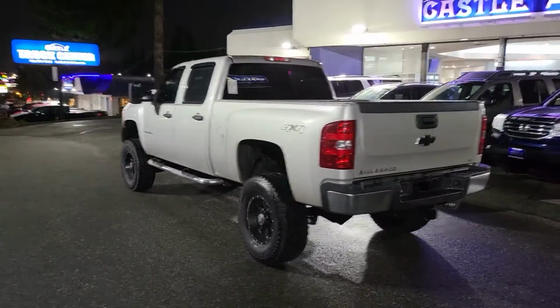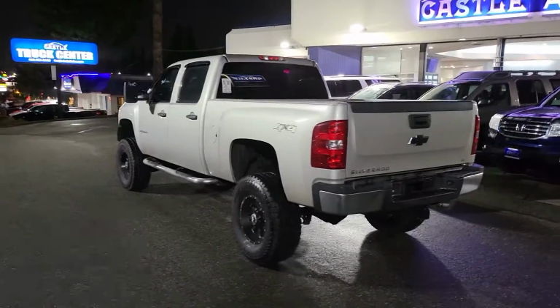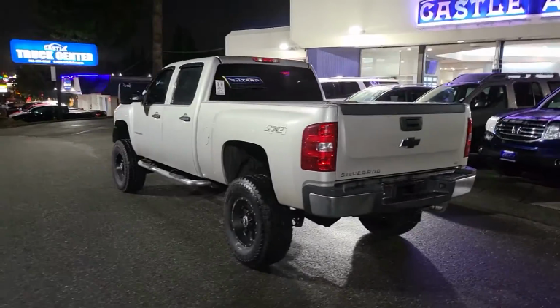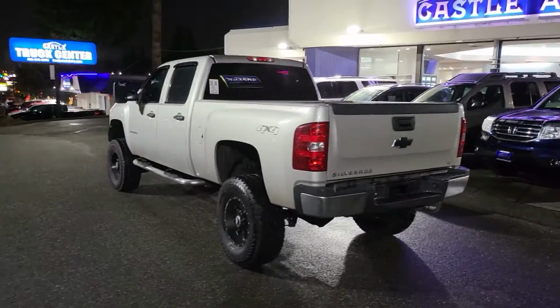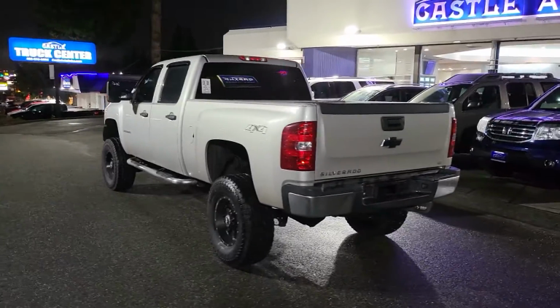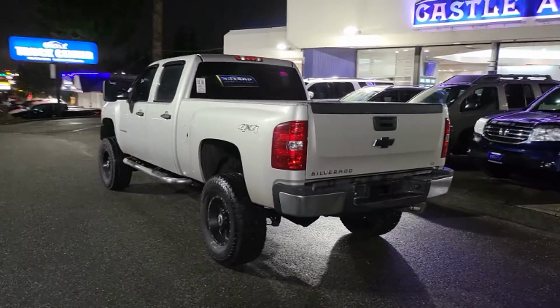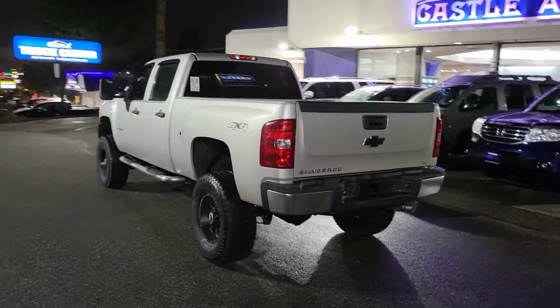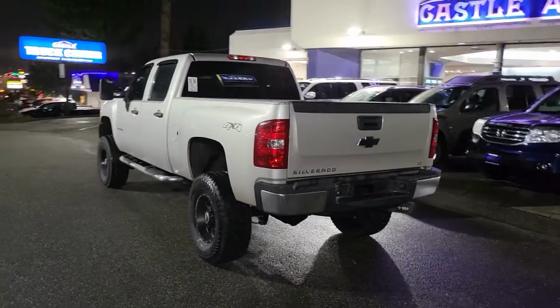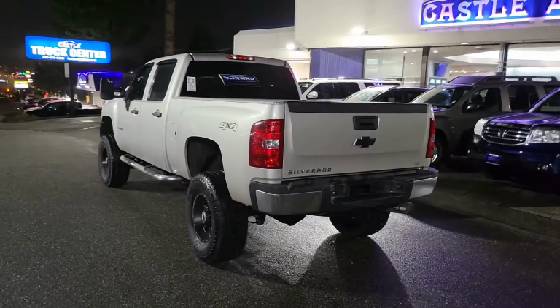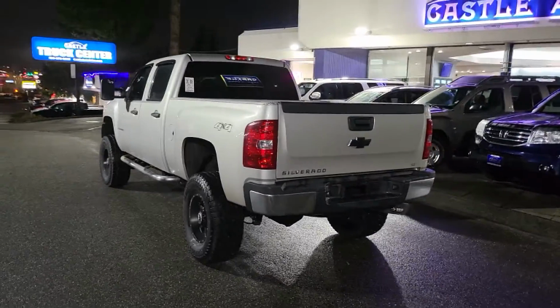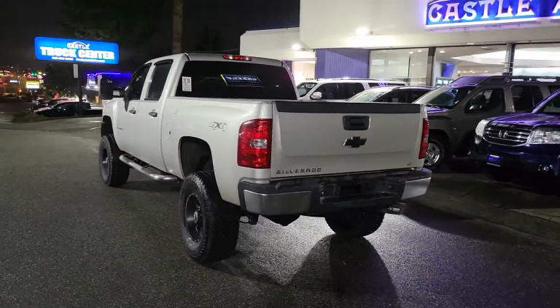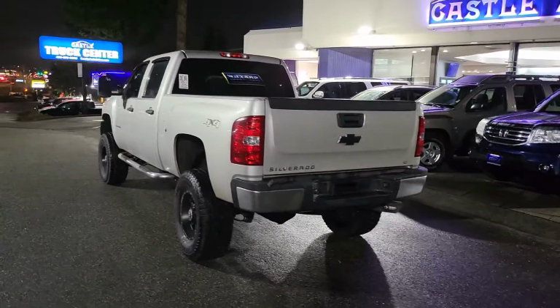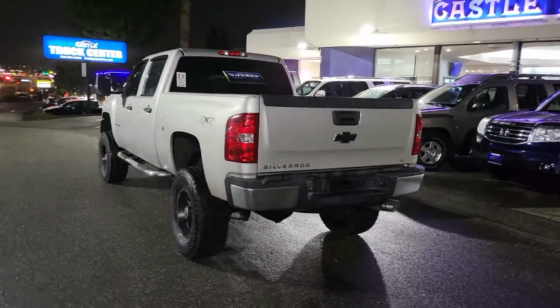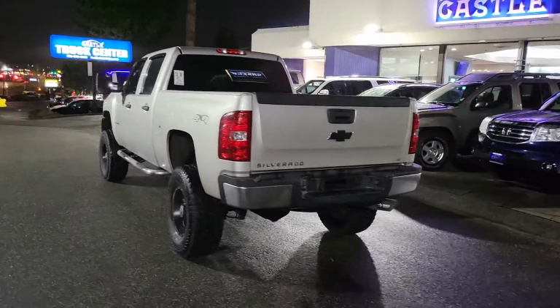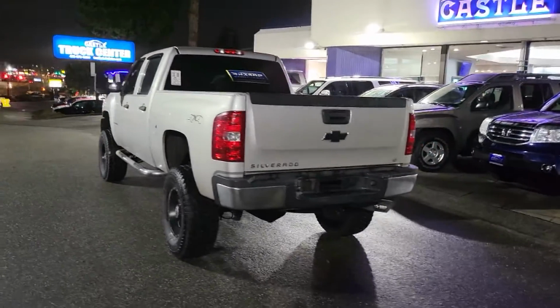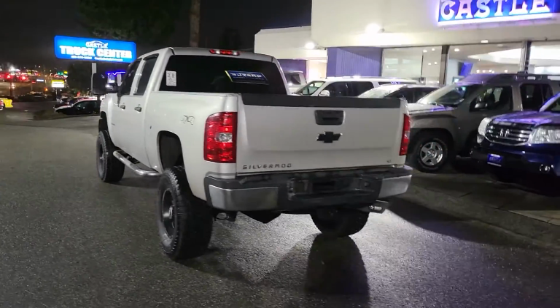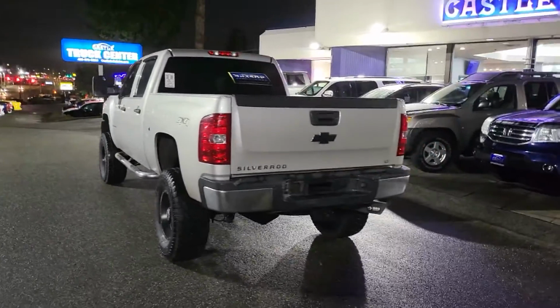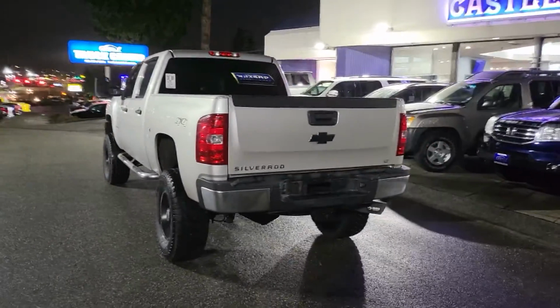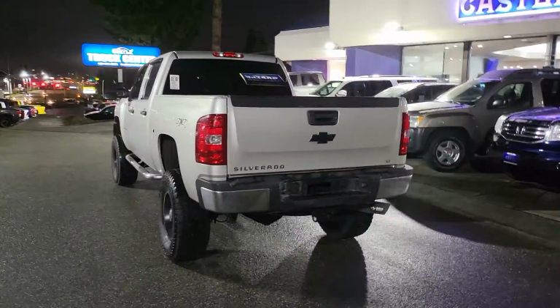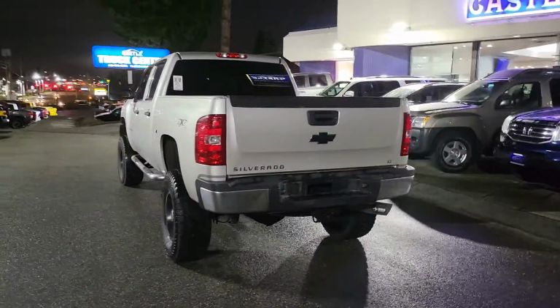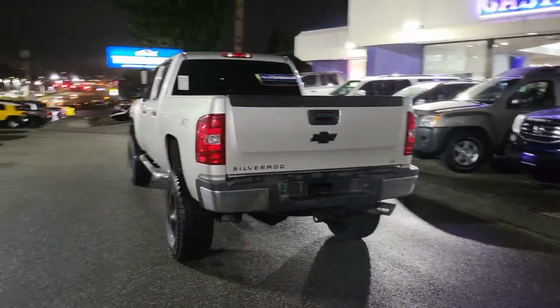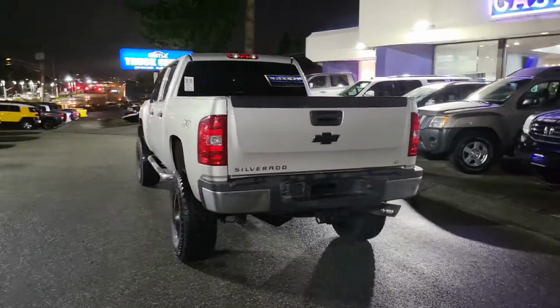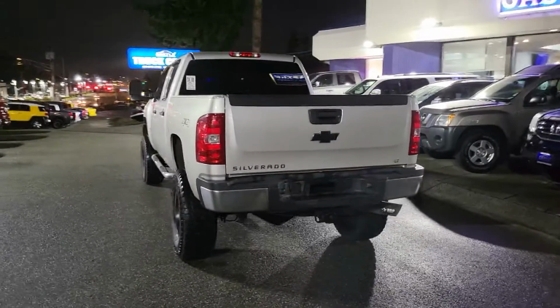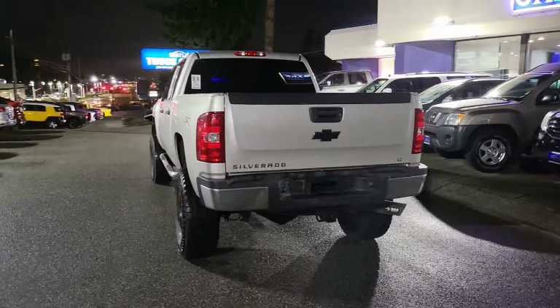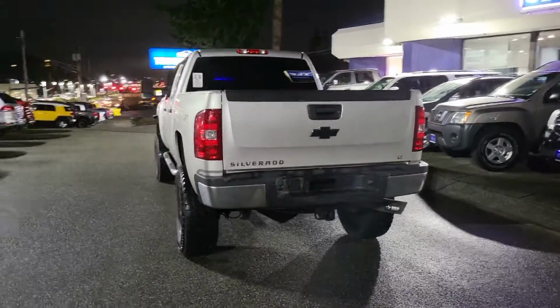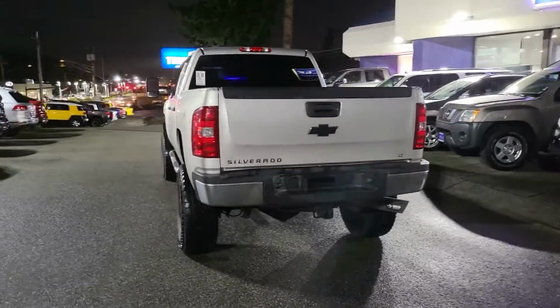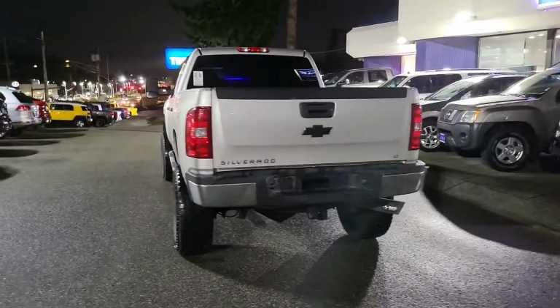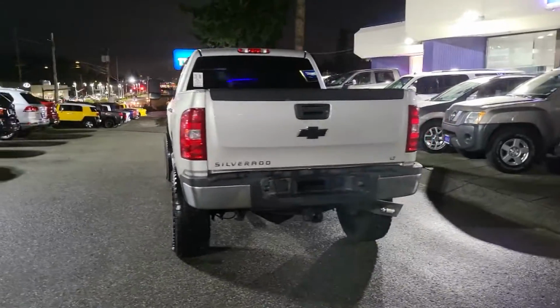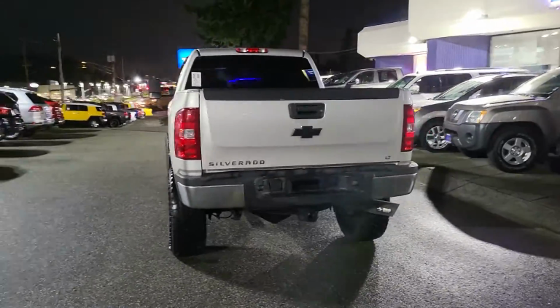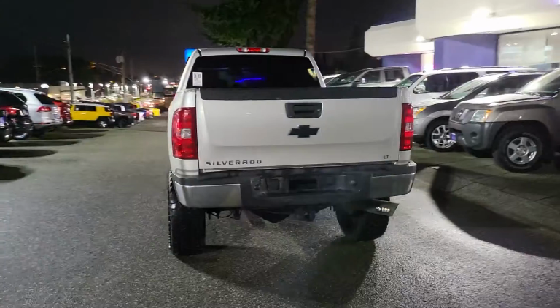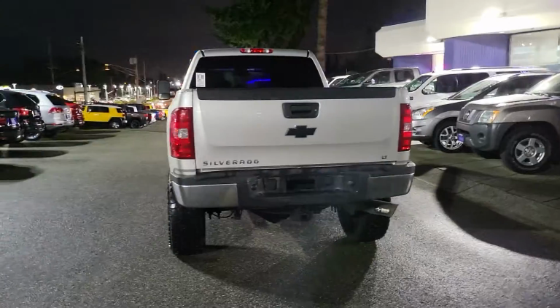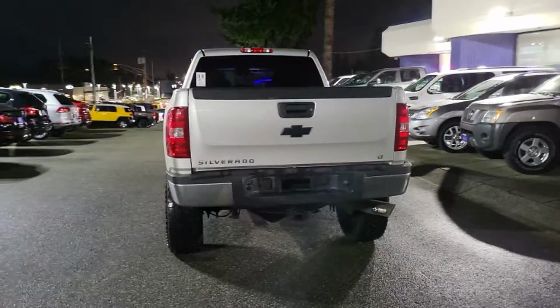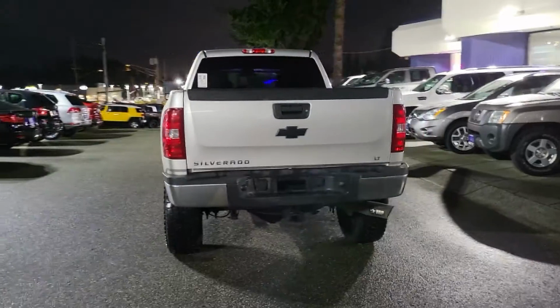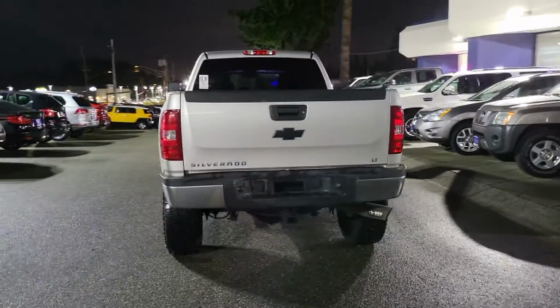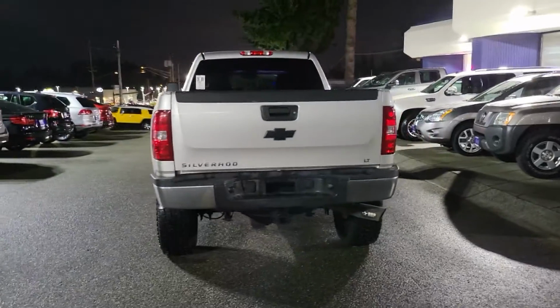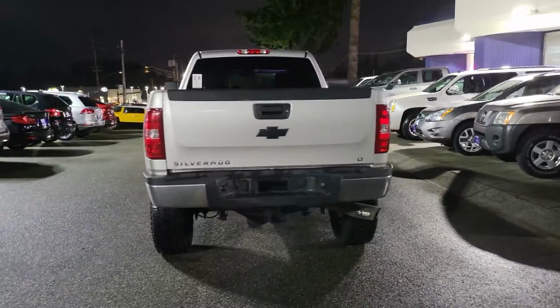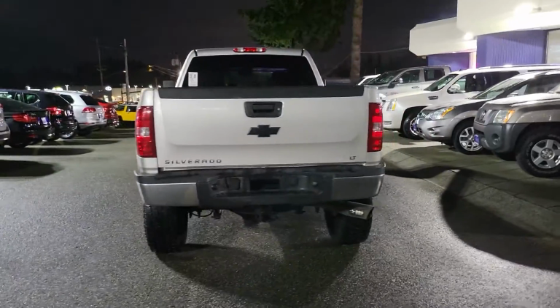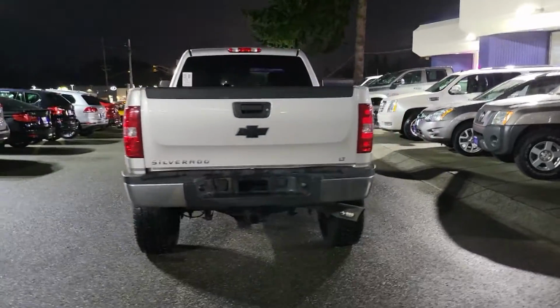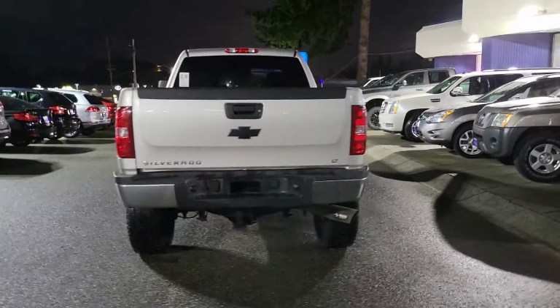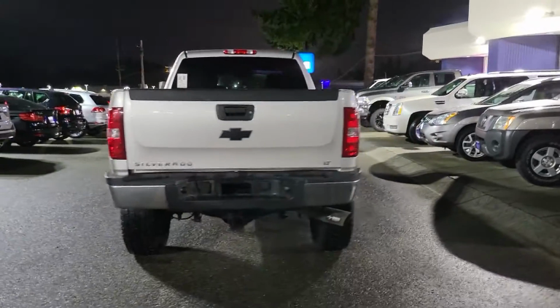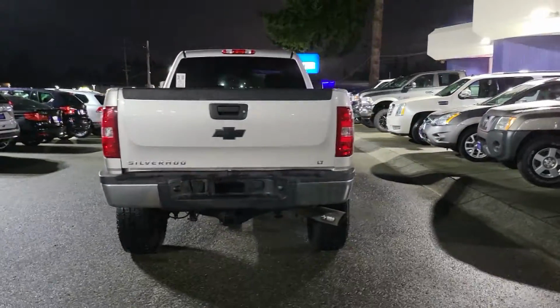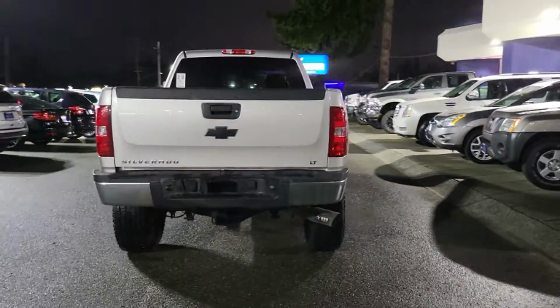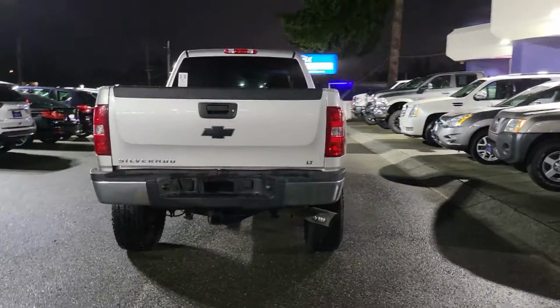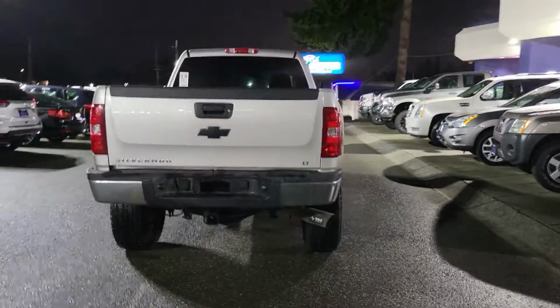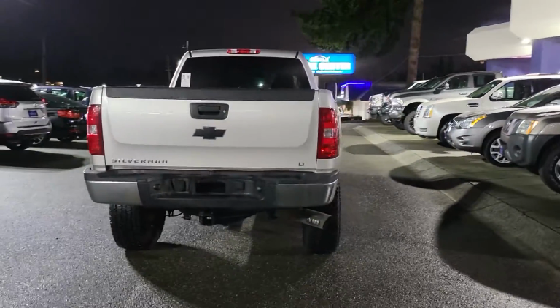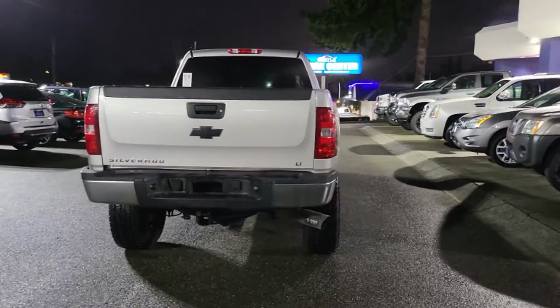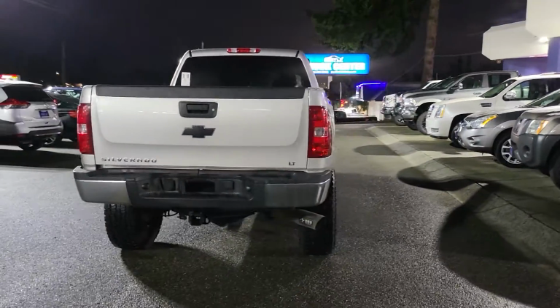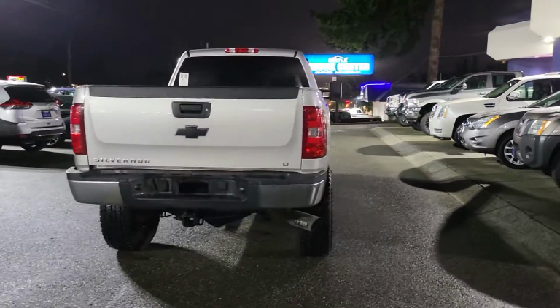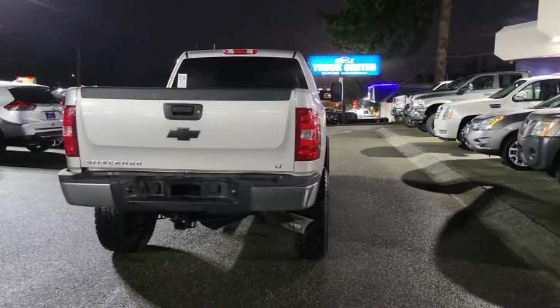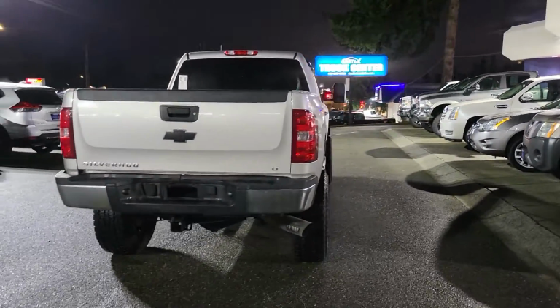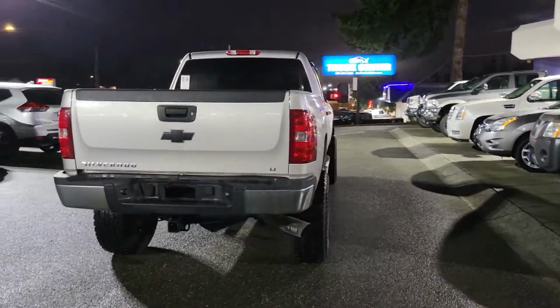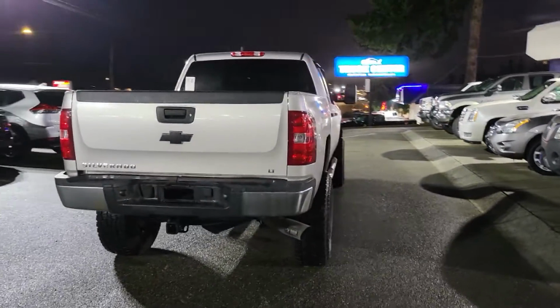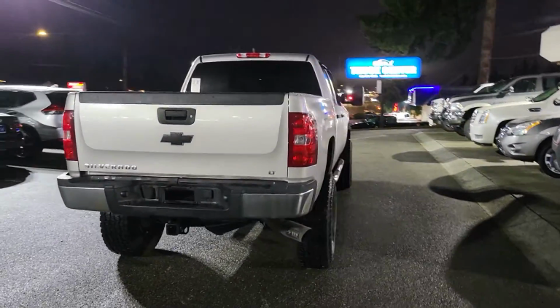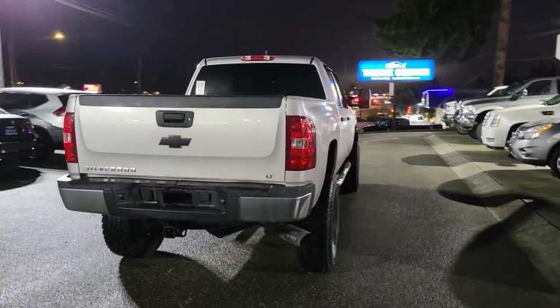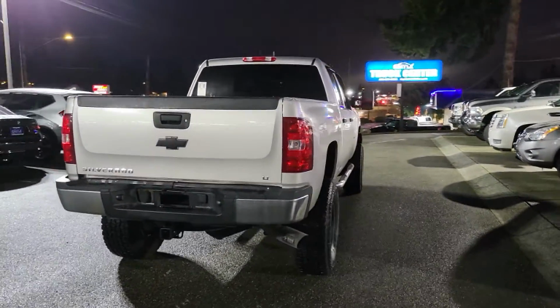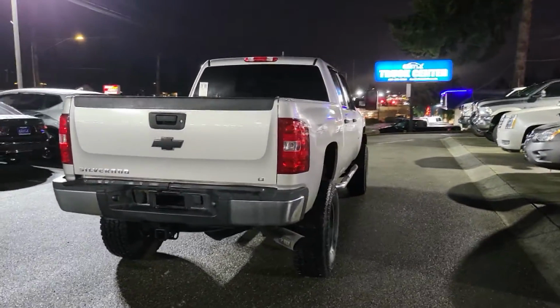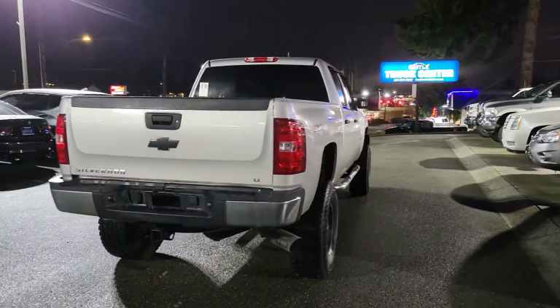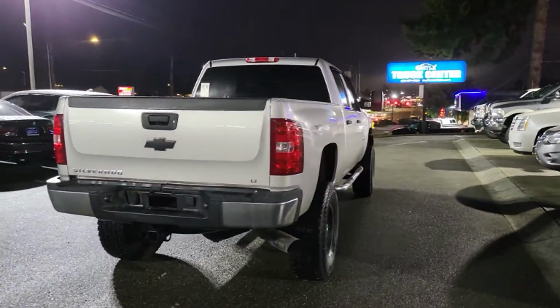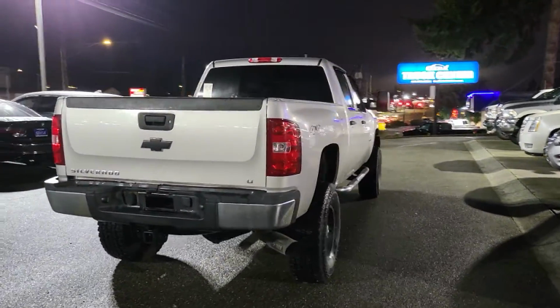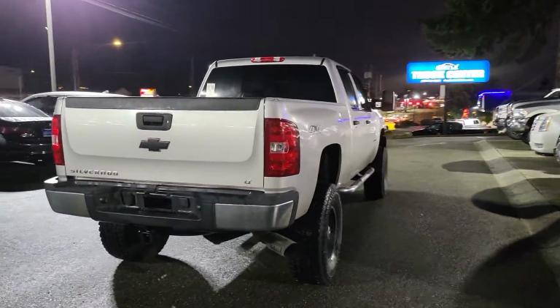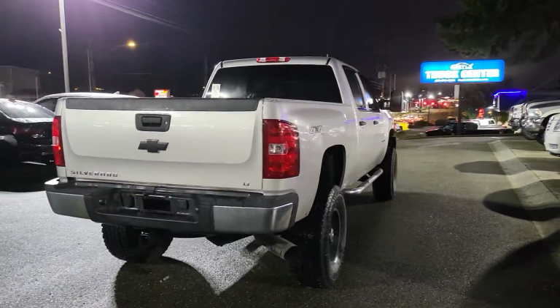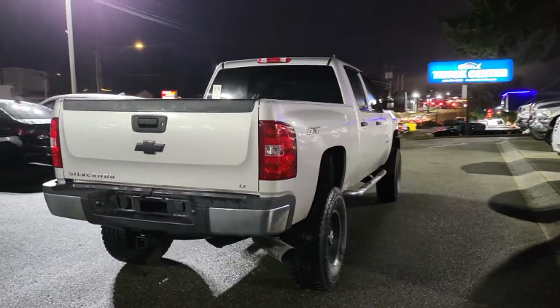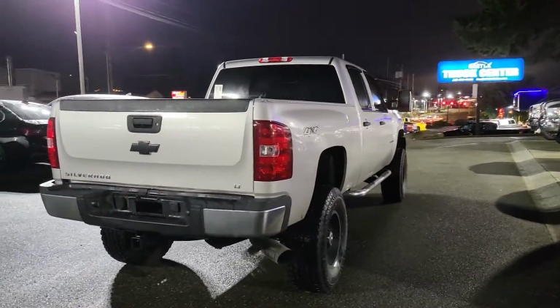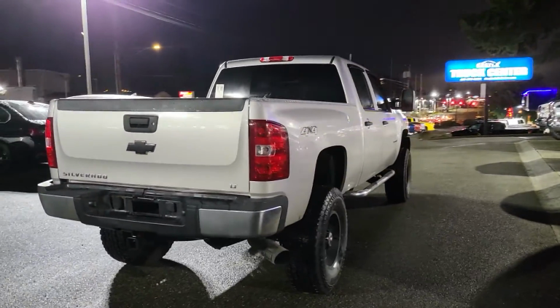It still needs to go through detail, safety, and all of that stuff, but you're getting the first chance to take the first peek at it.